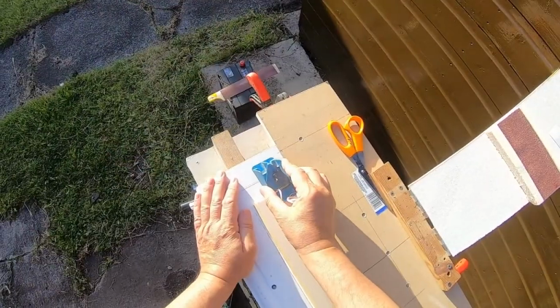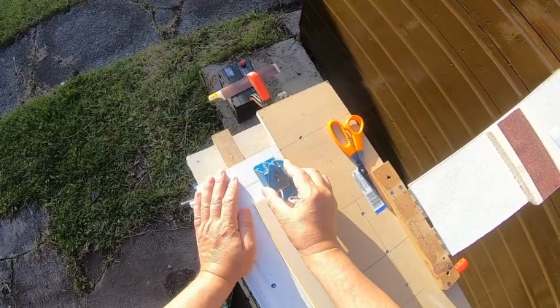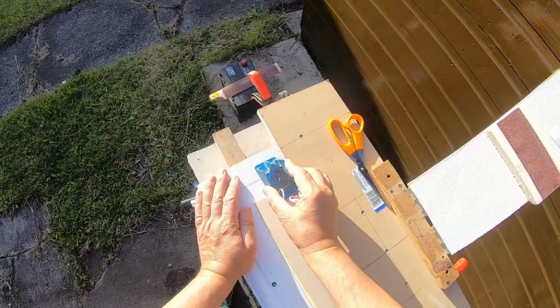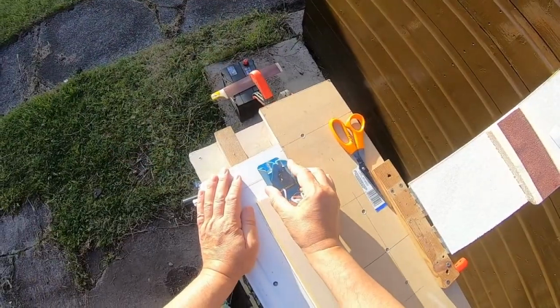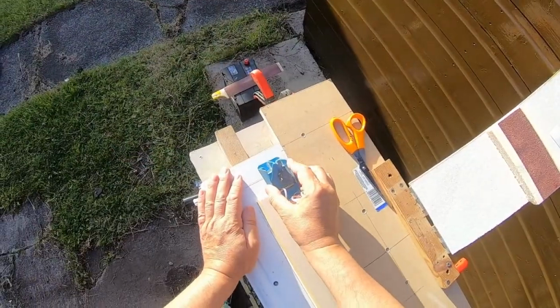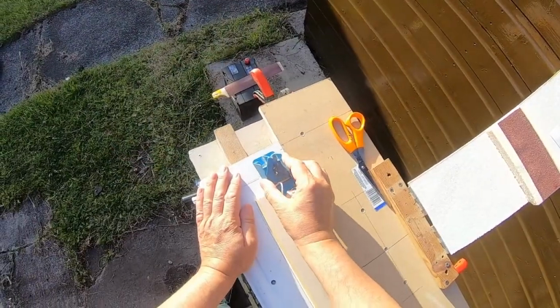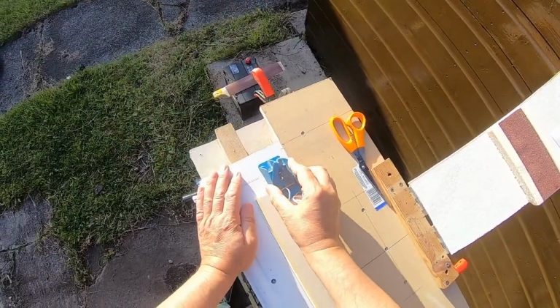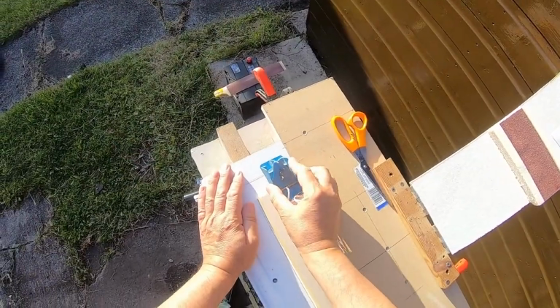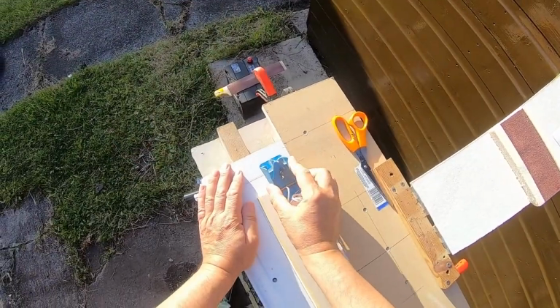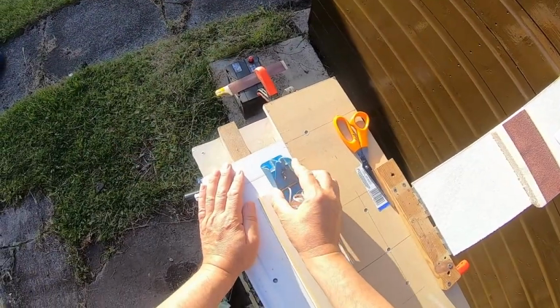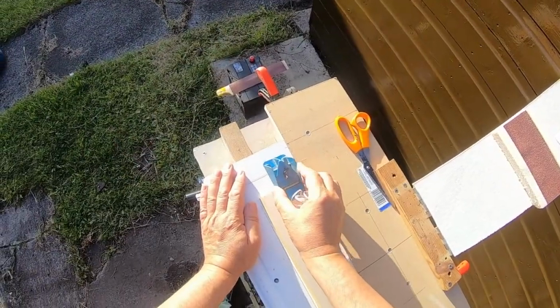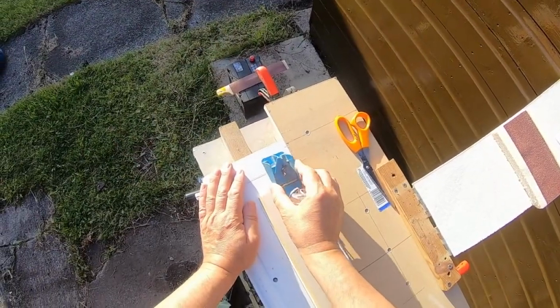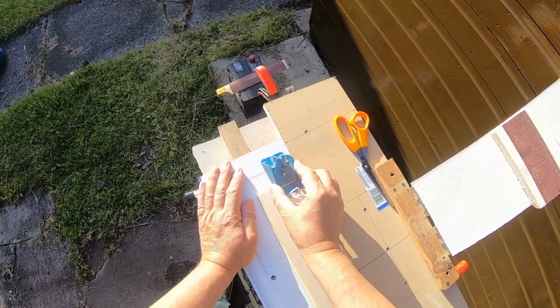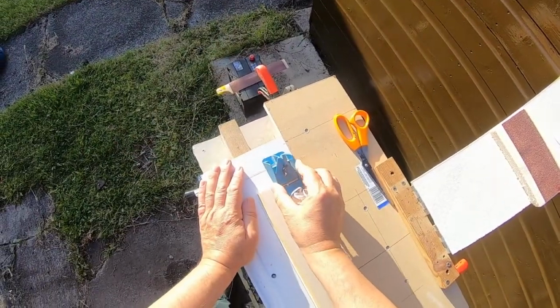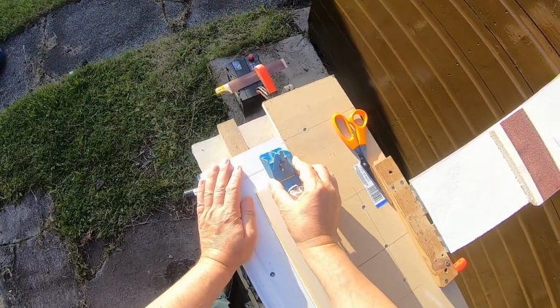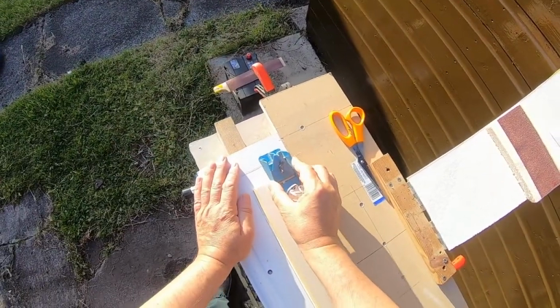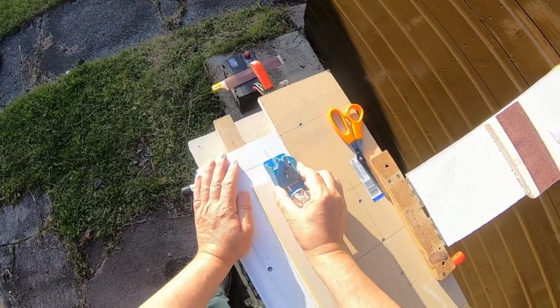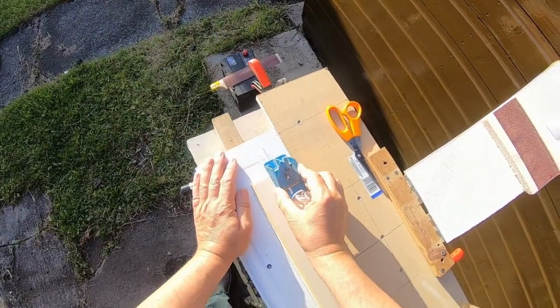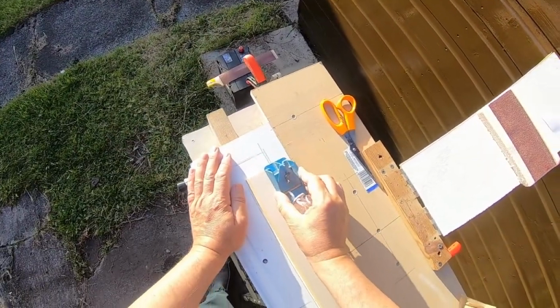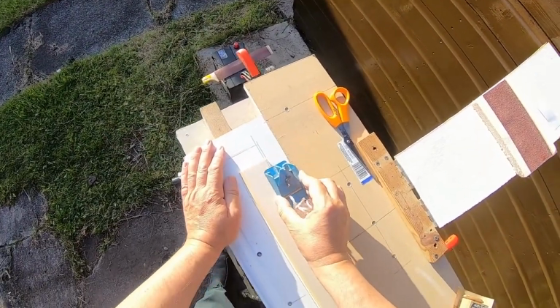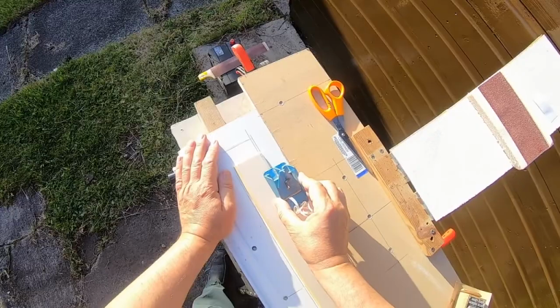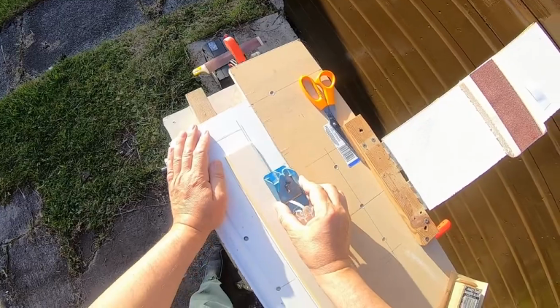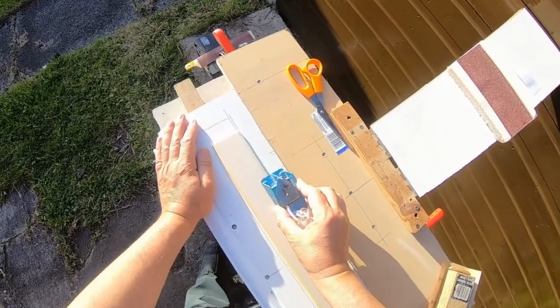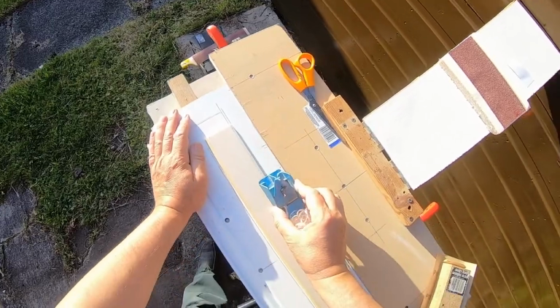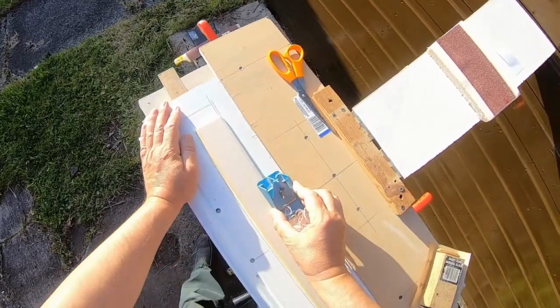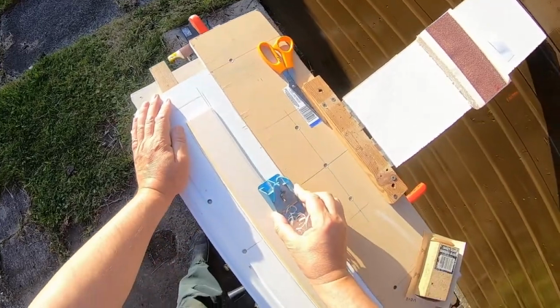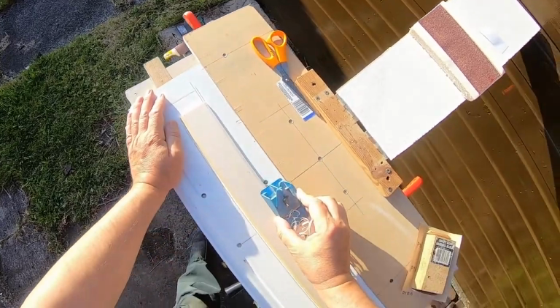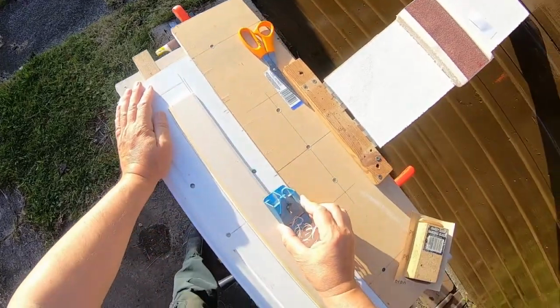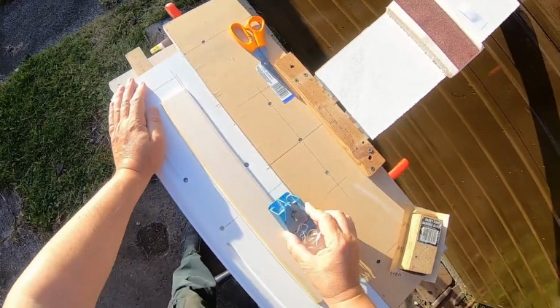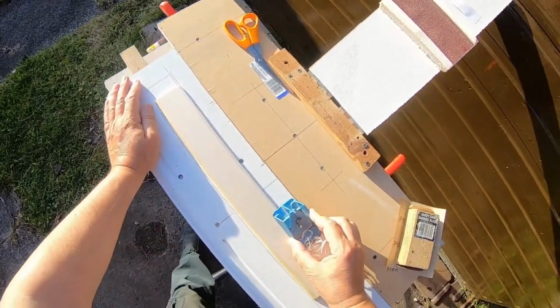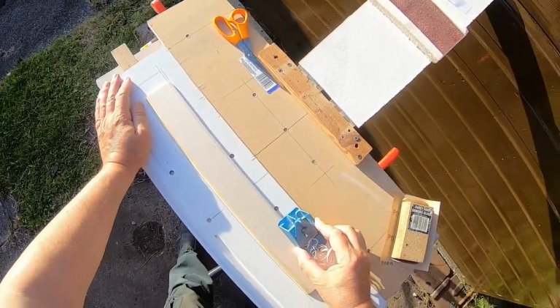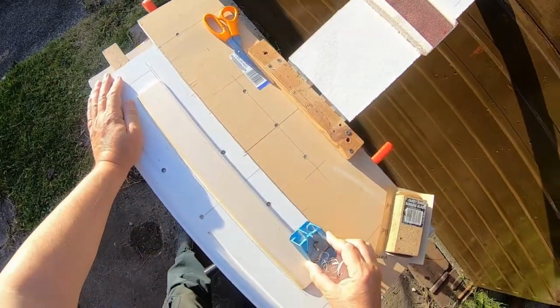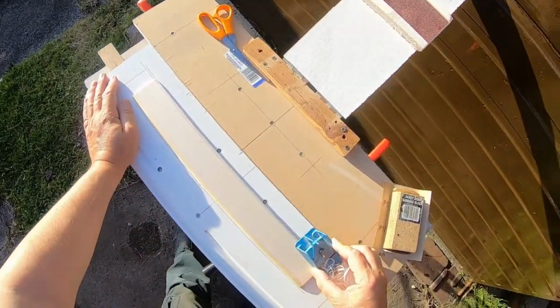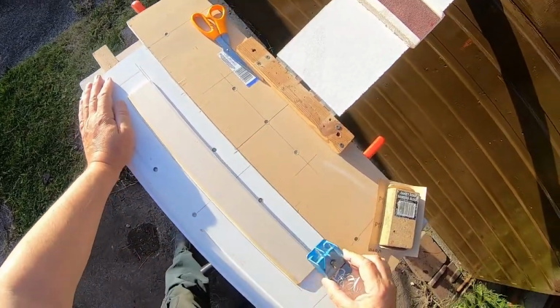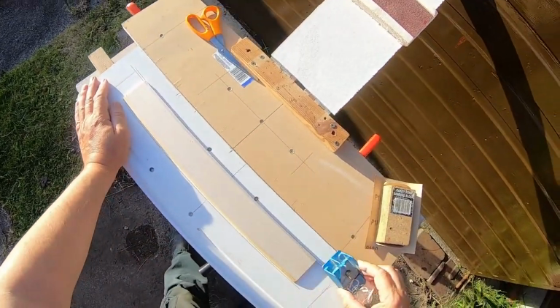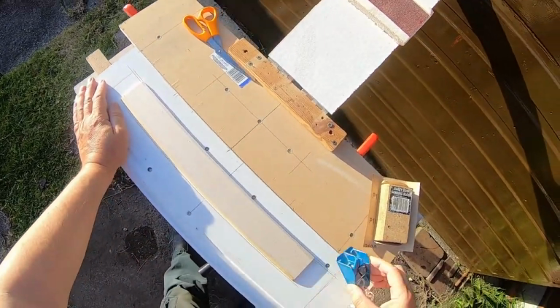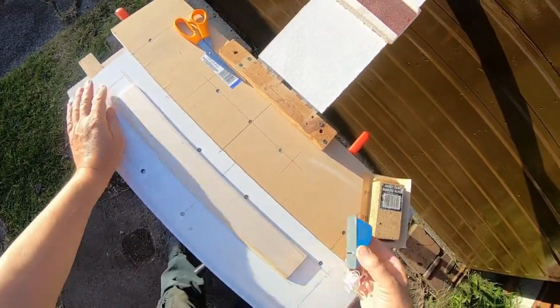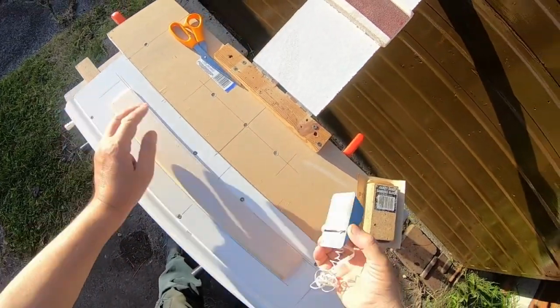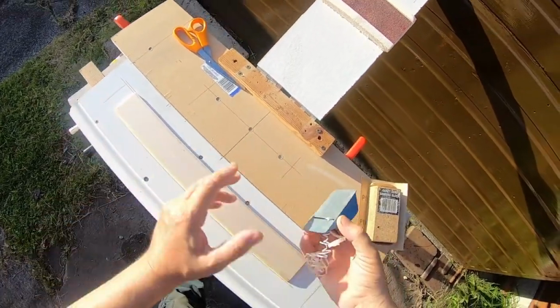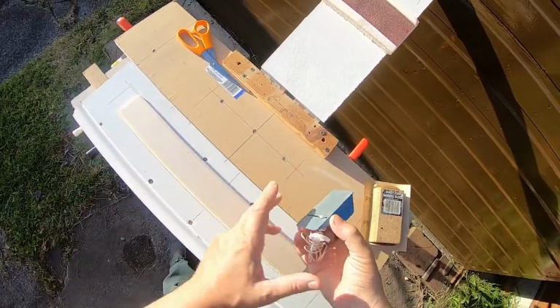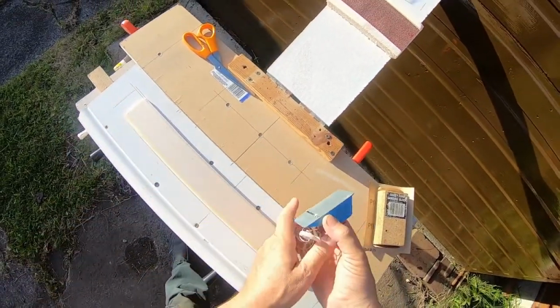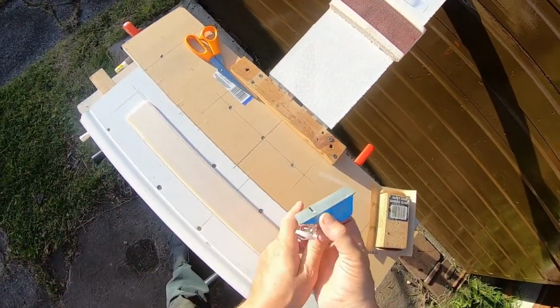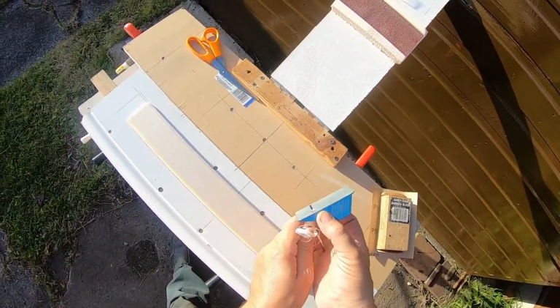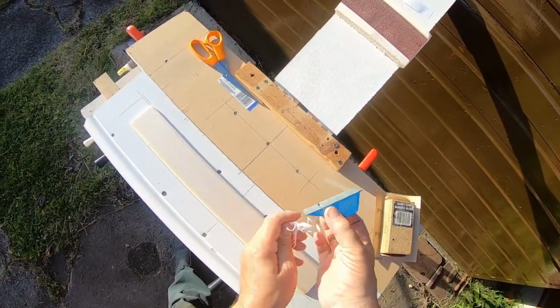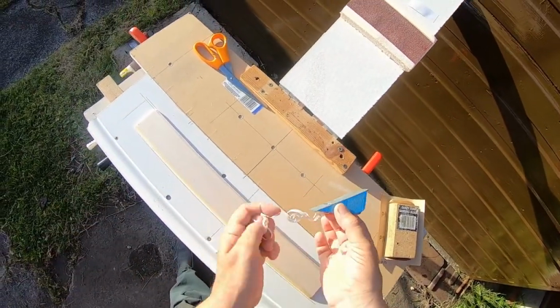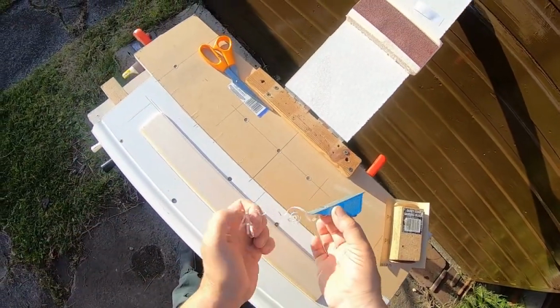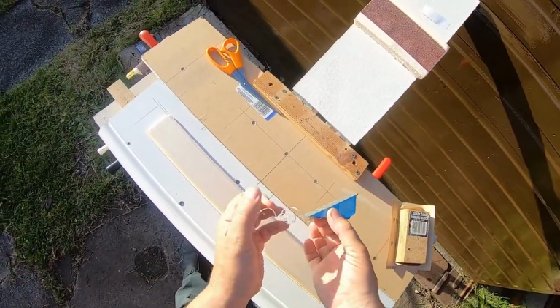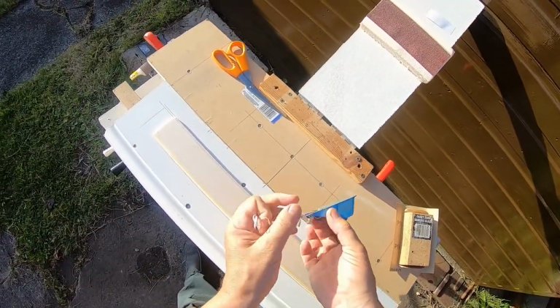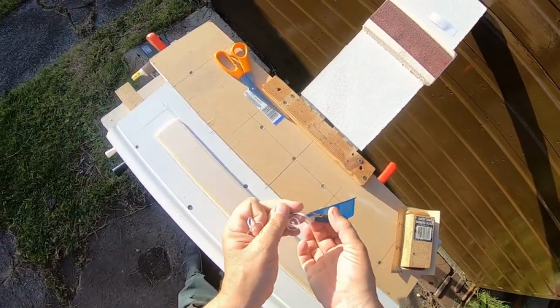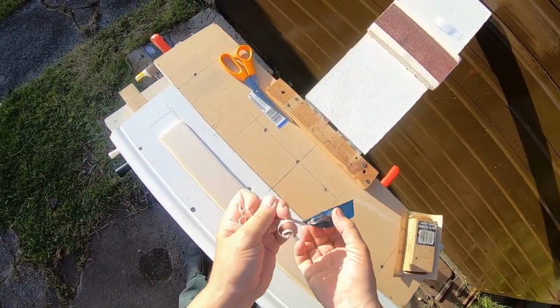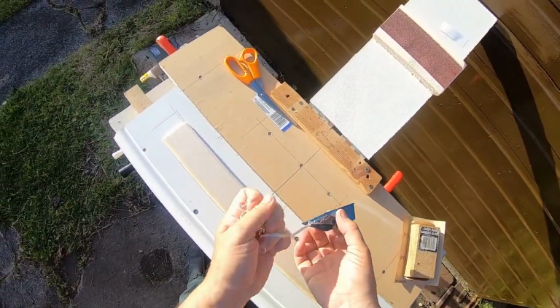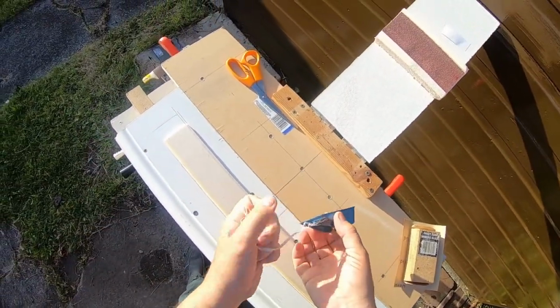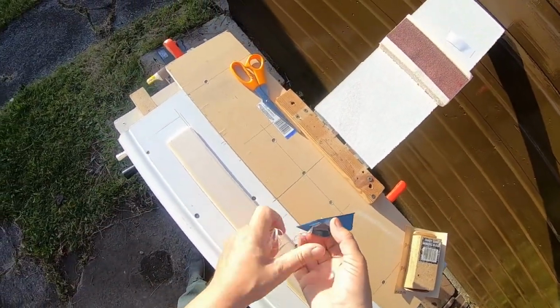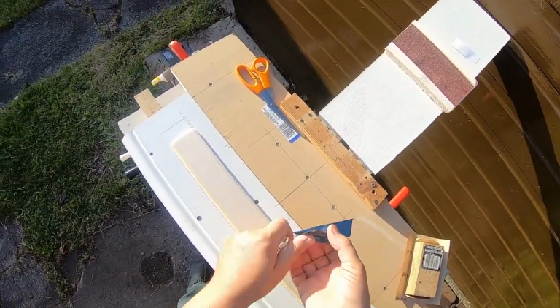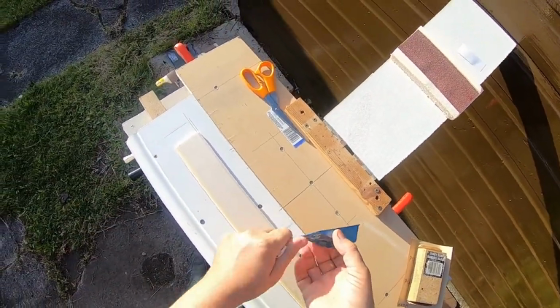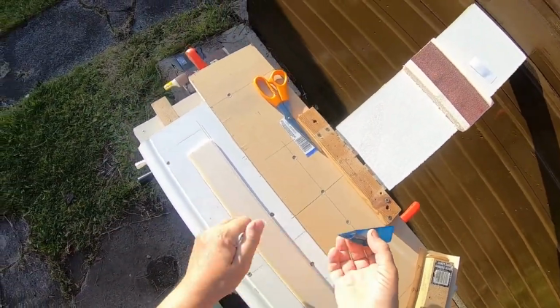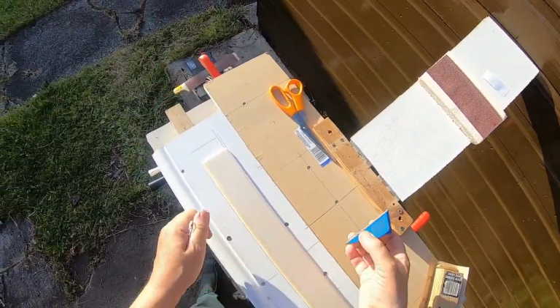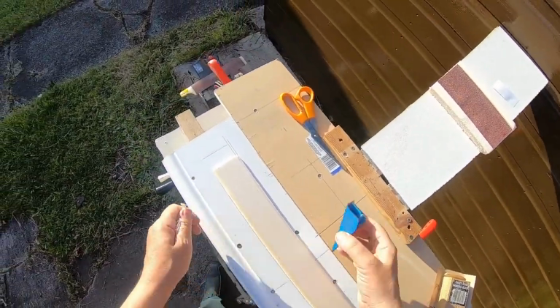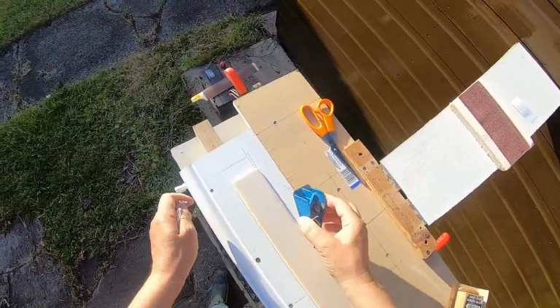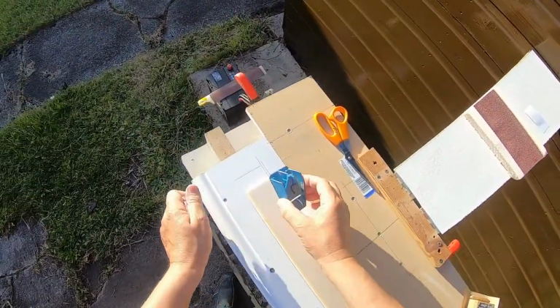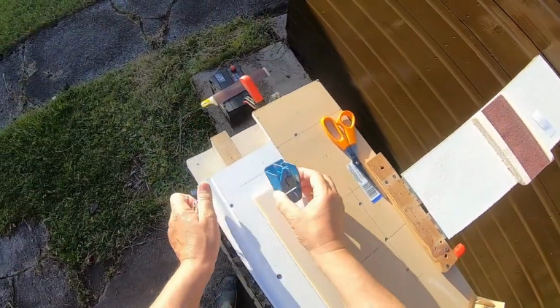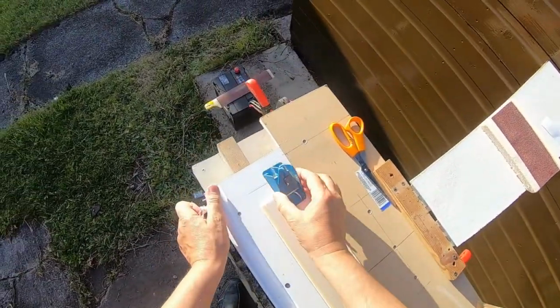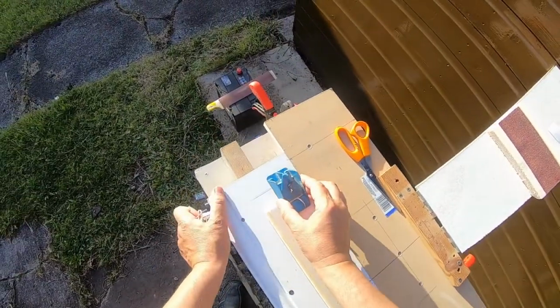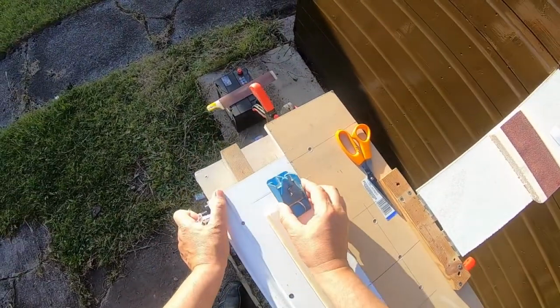I now use a razor plane to plane the blade to aerofoil shape, as this will reduce the wear and the amount of sanding I will have to do.